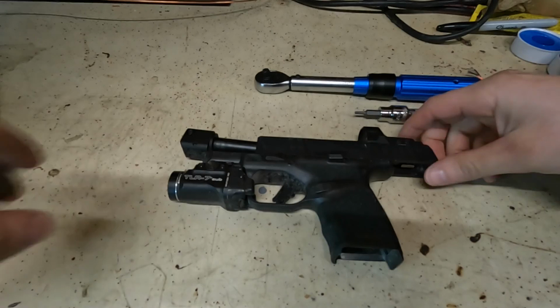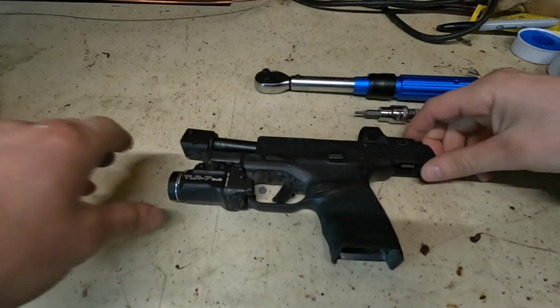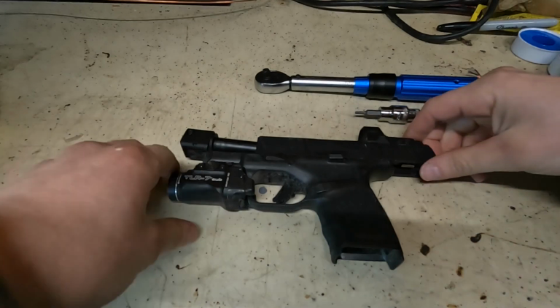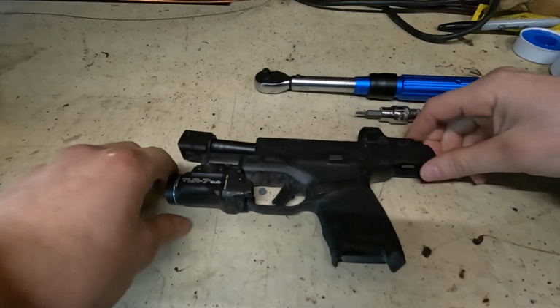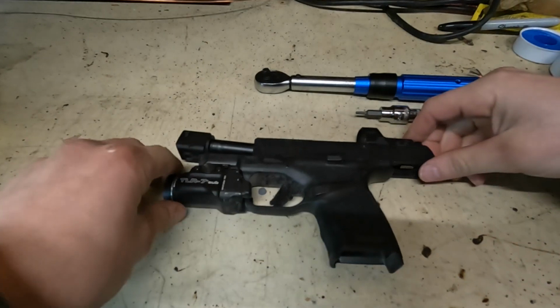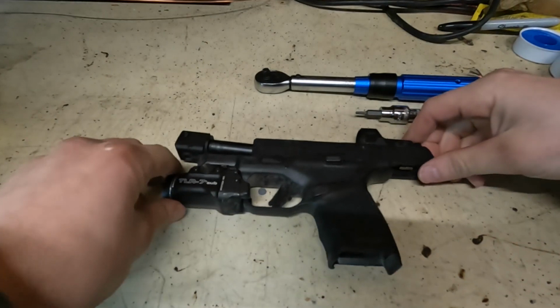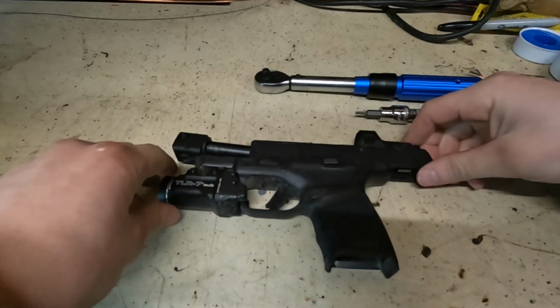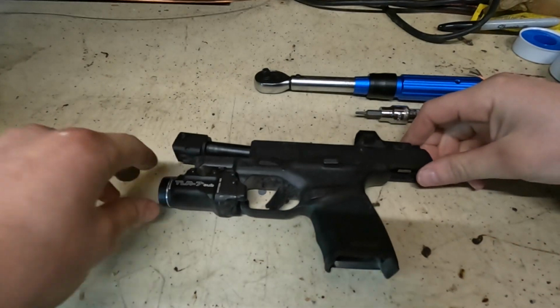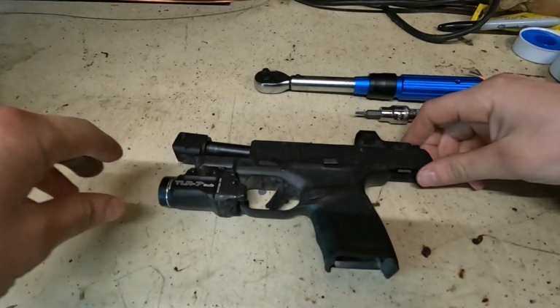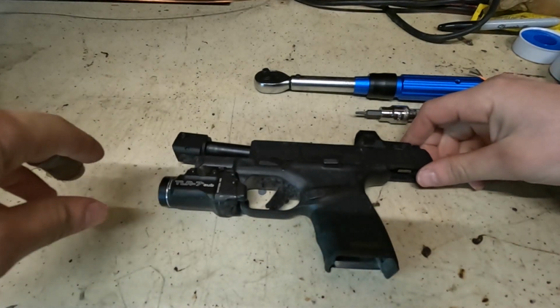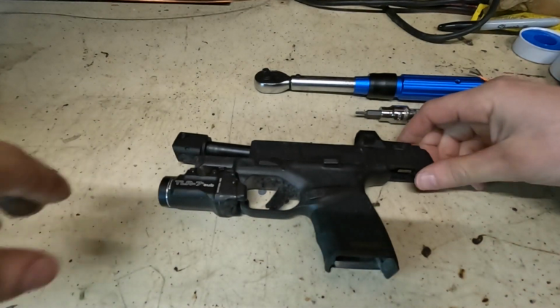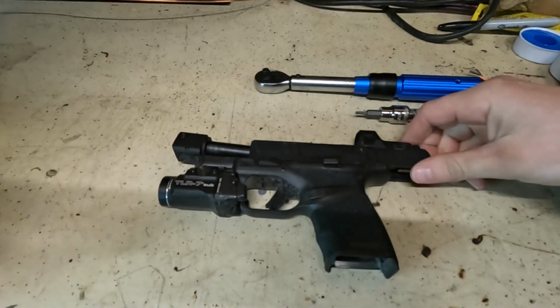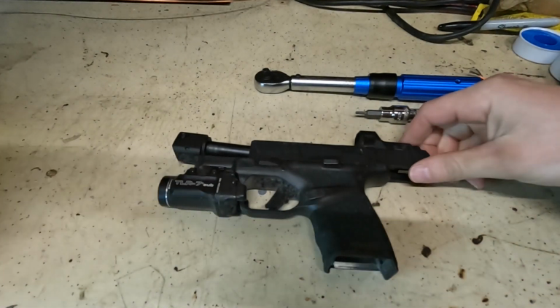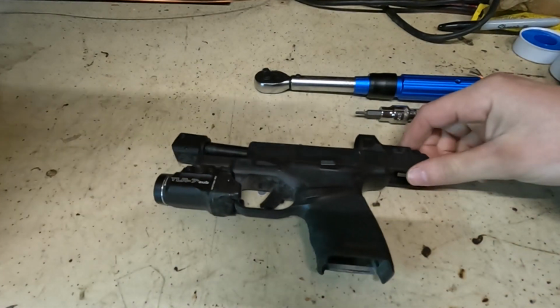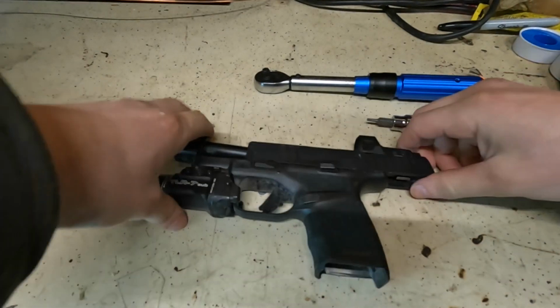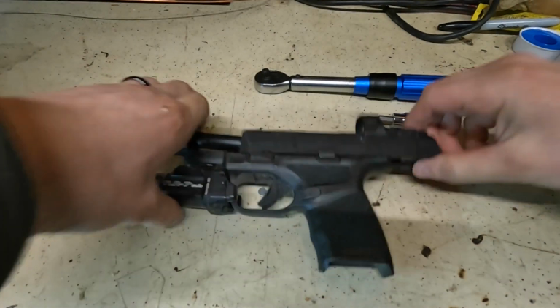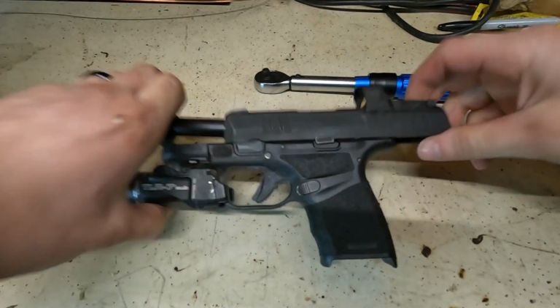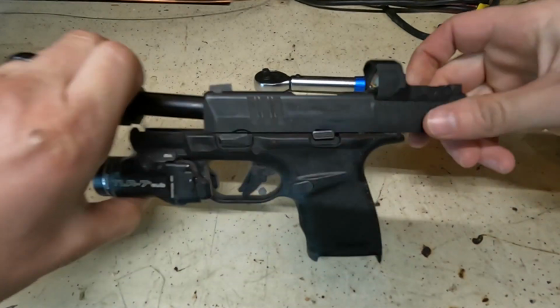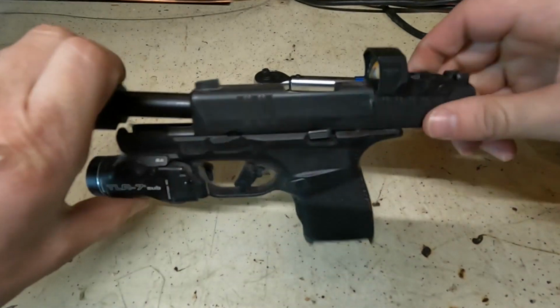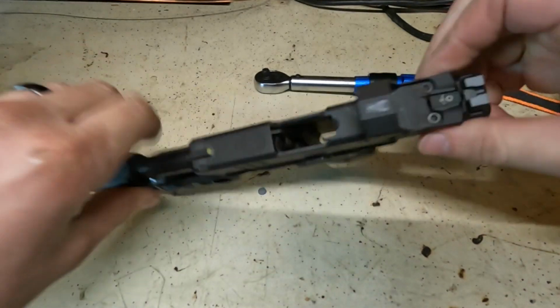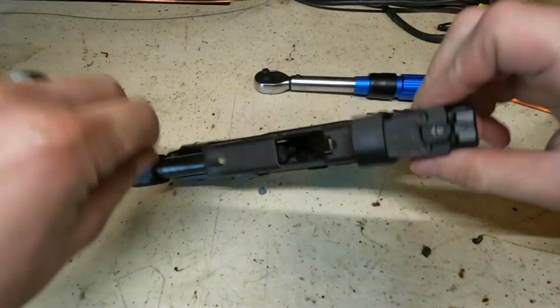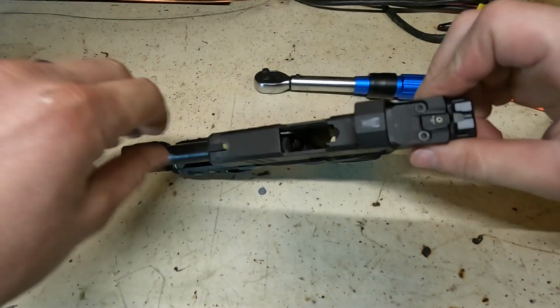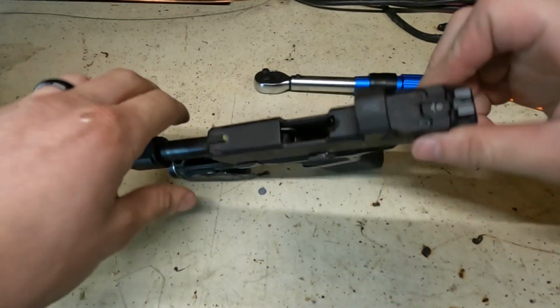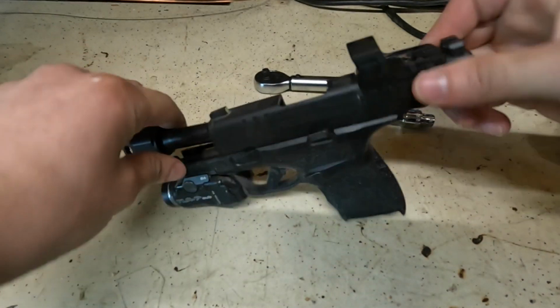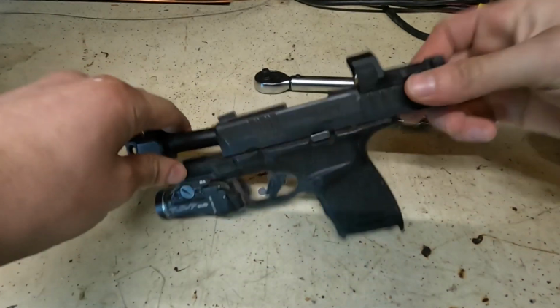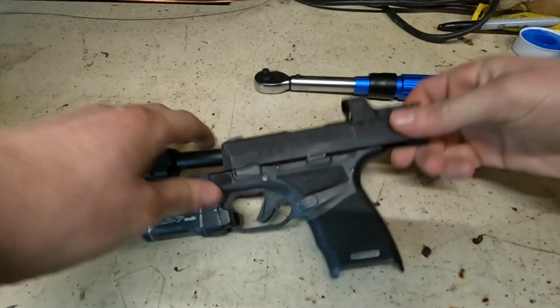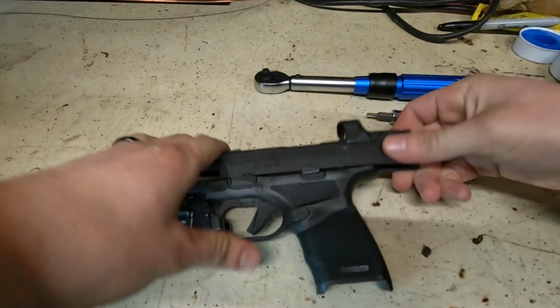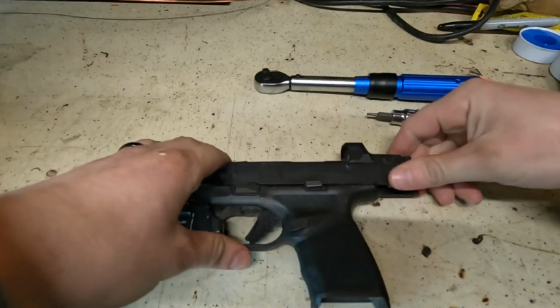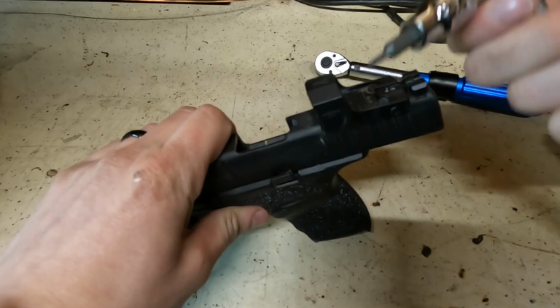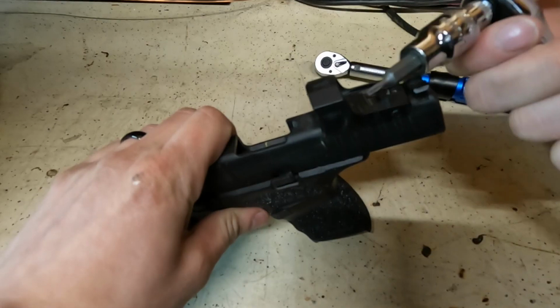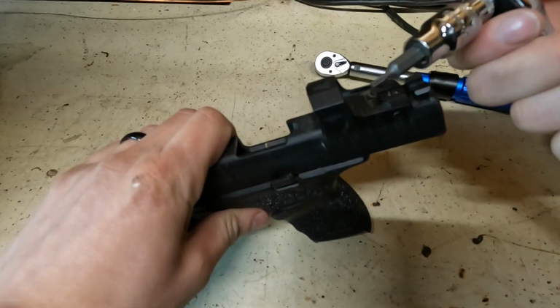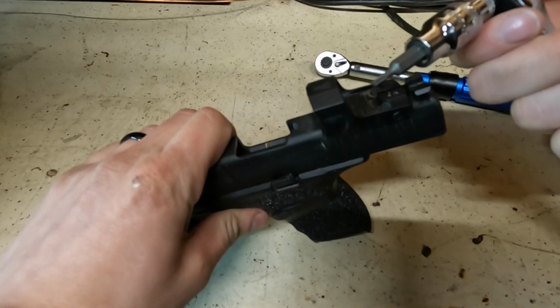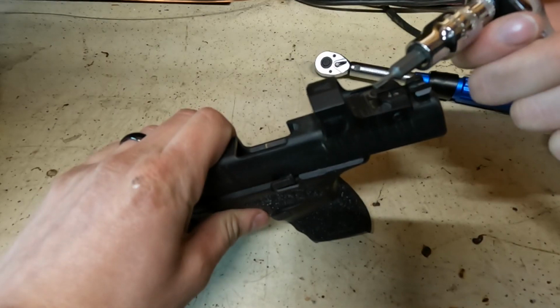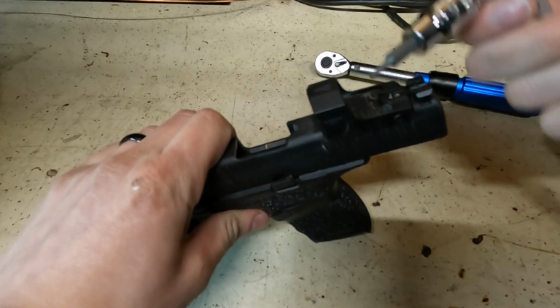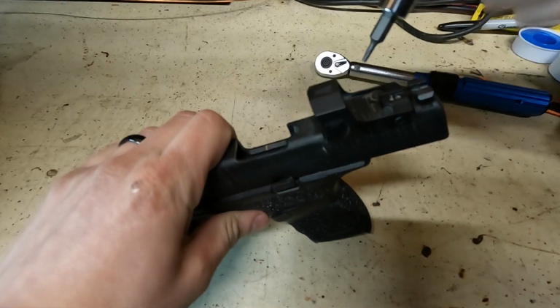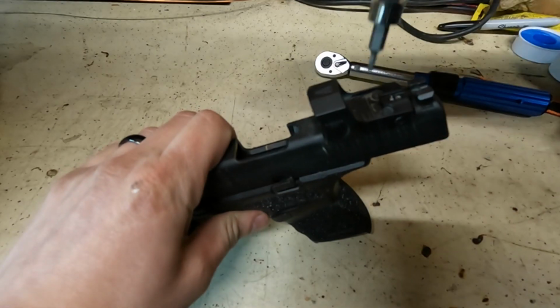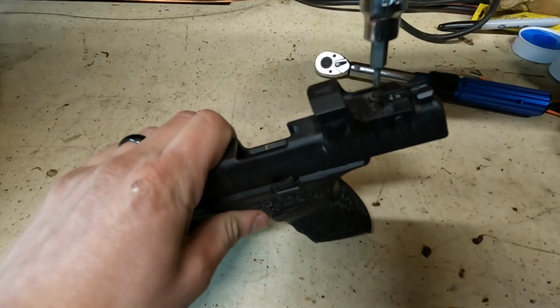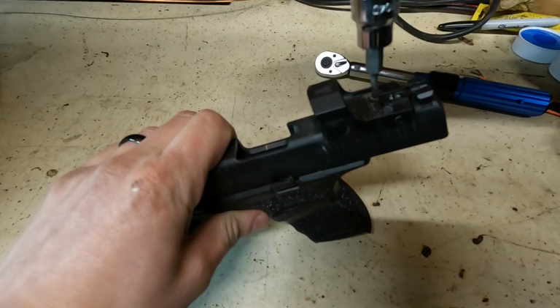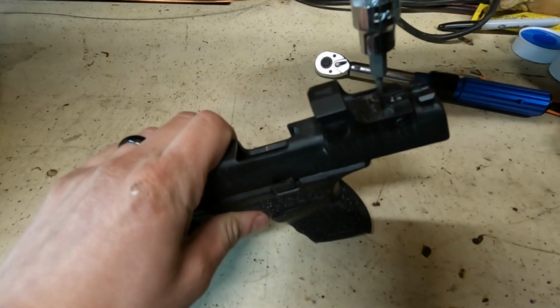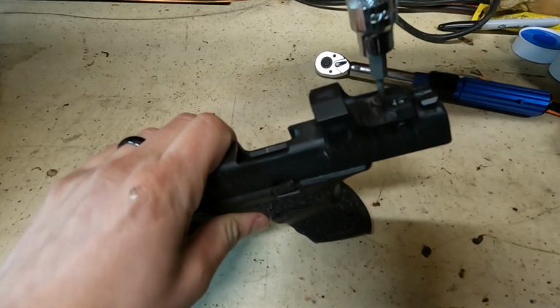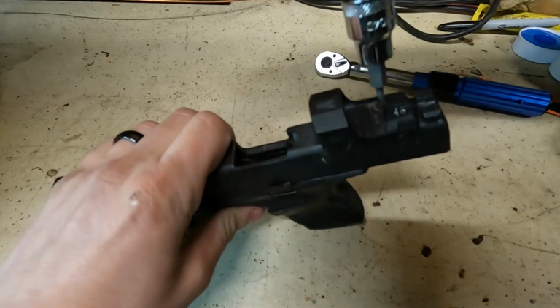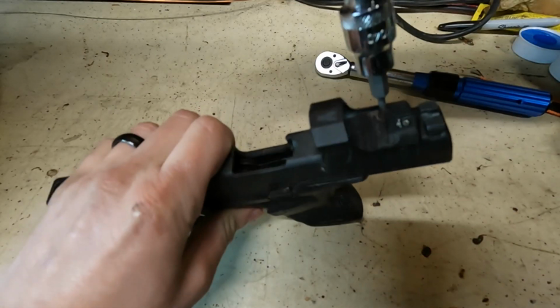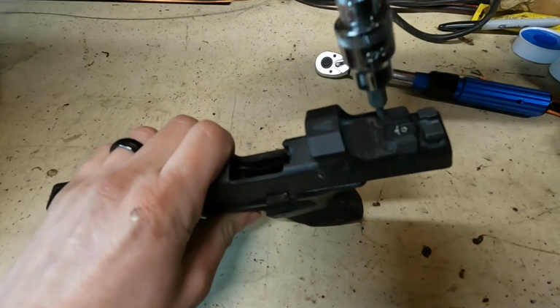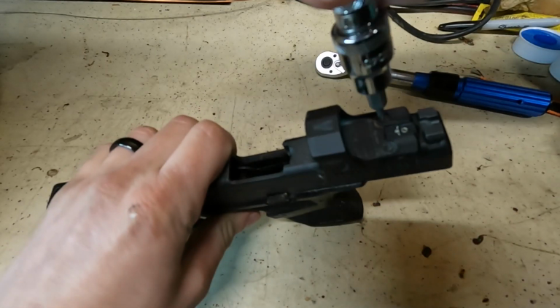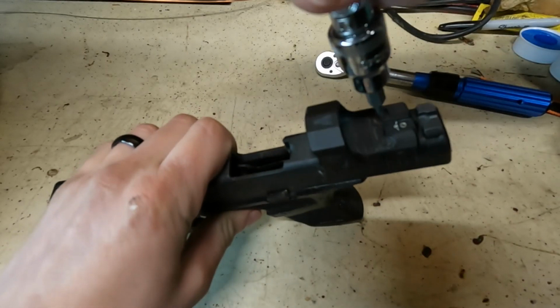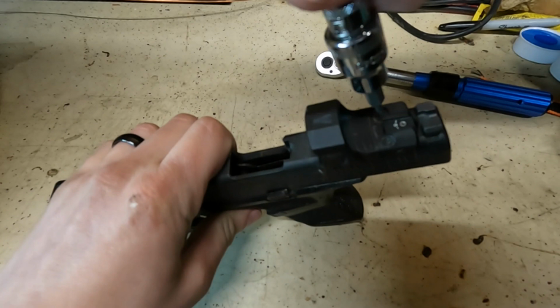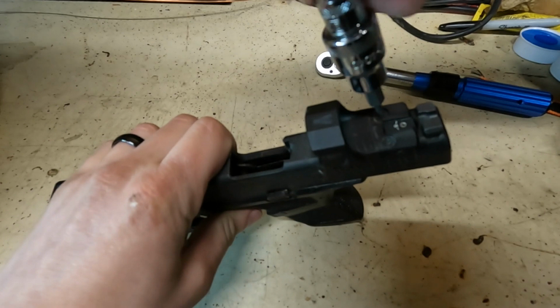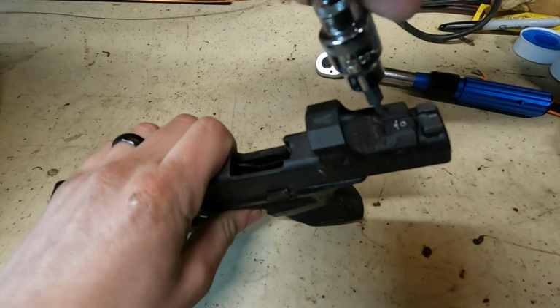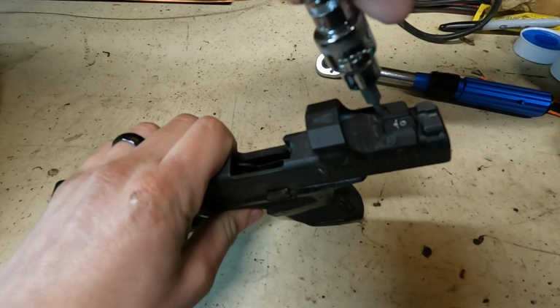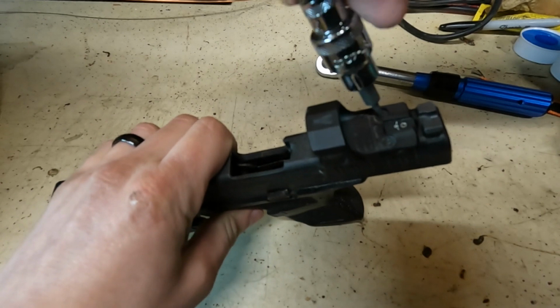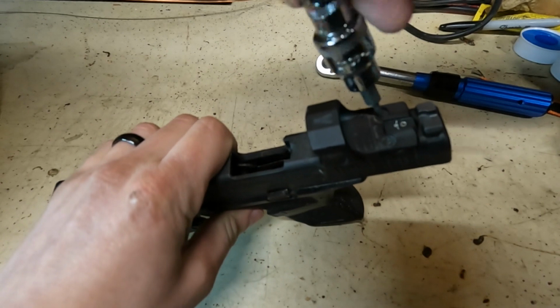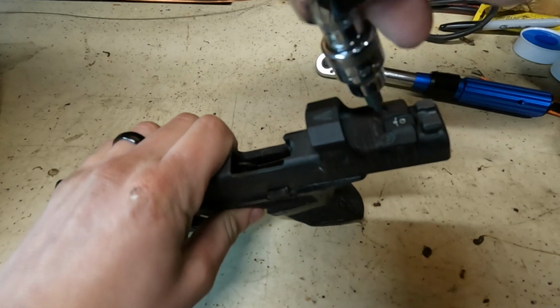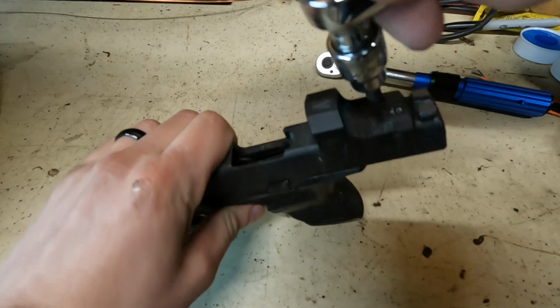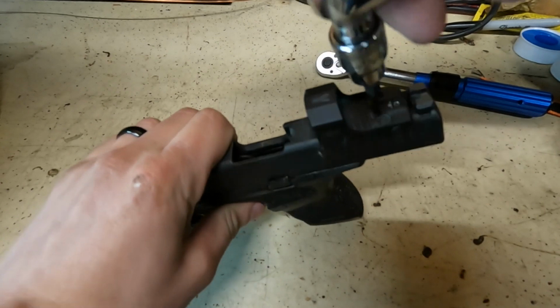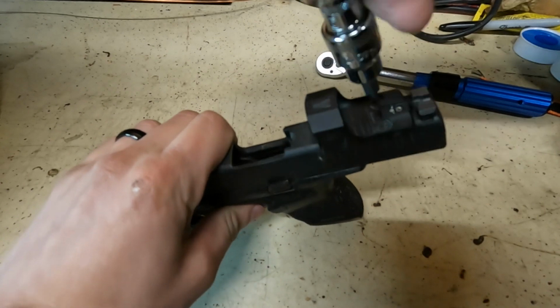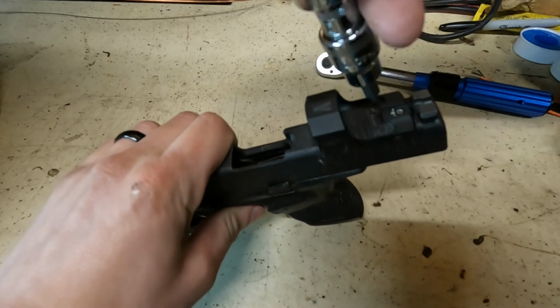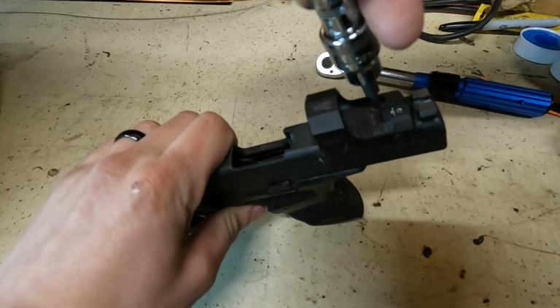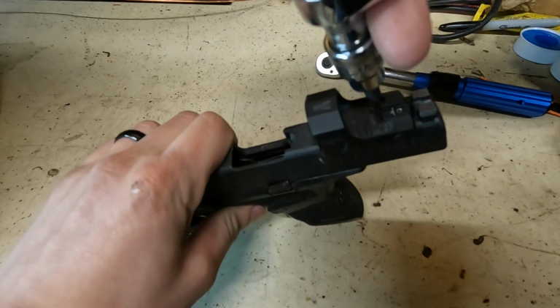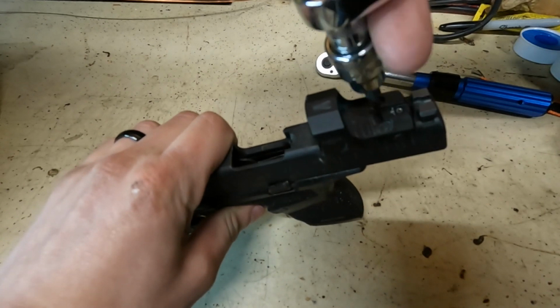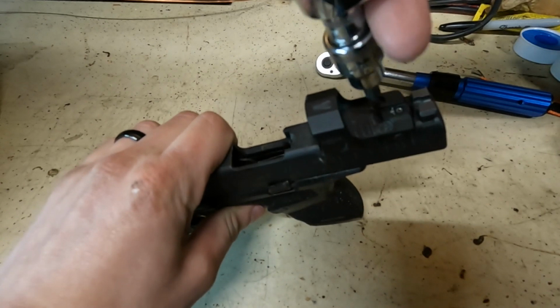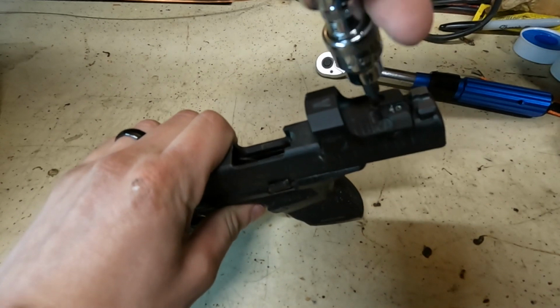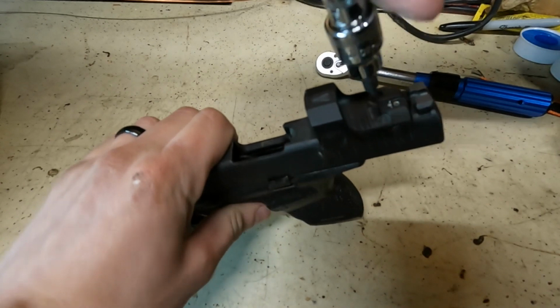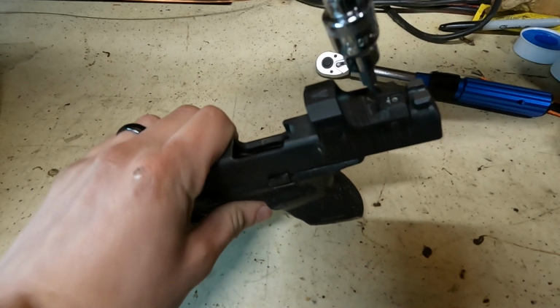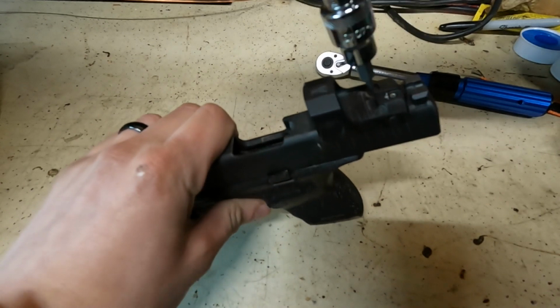To replace the battery on the Hex Wasp, obviously make sure your gun is clear. We're going to take this T10 Torx and undo these two bolts.